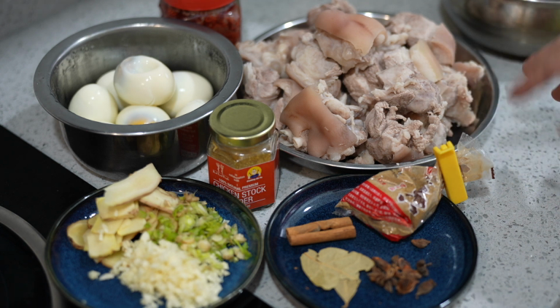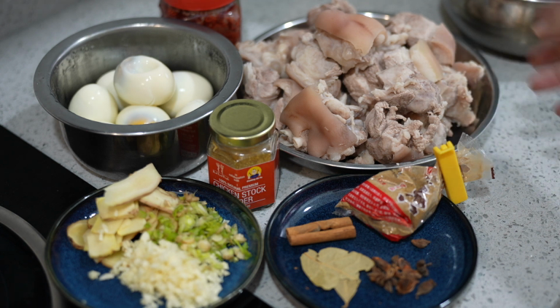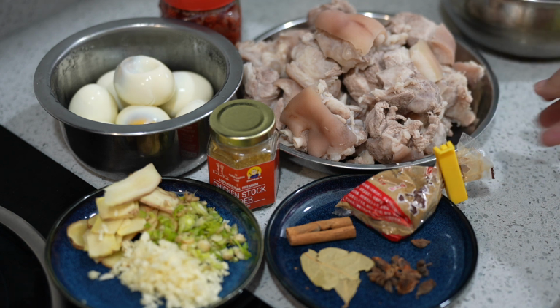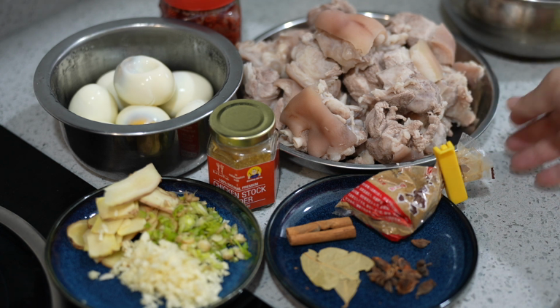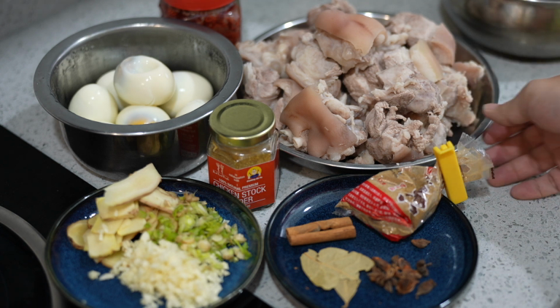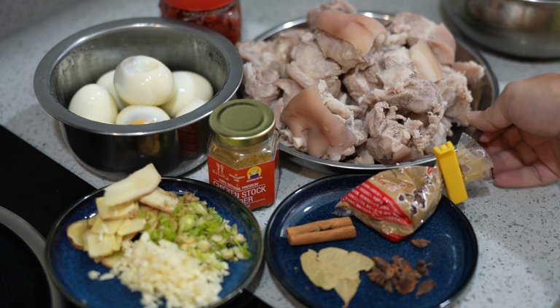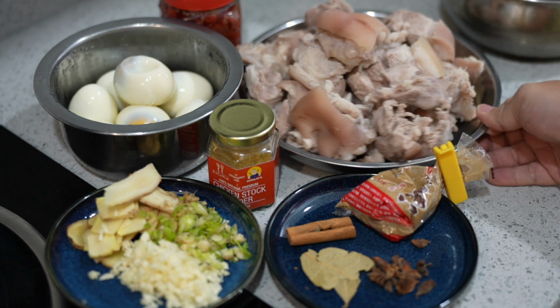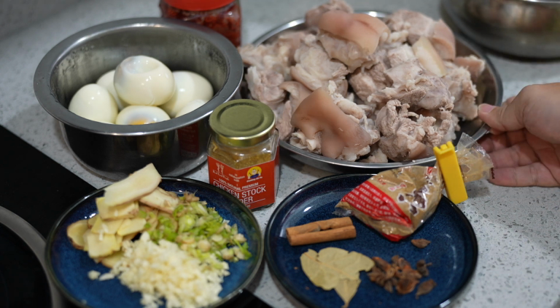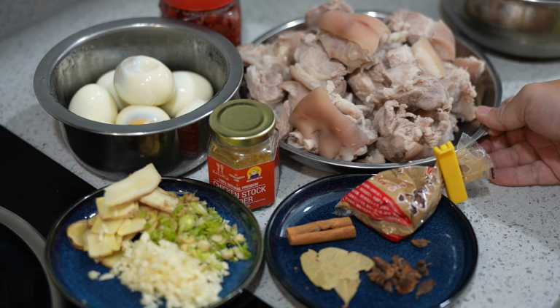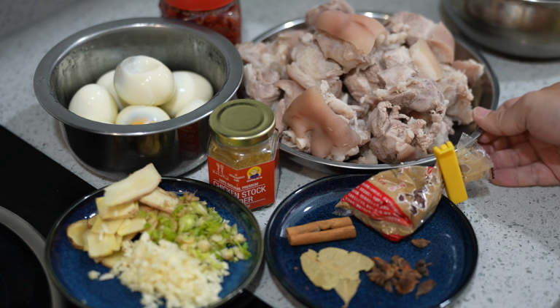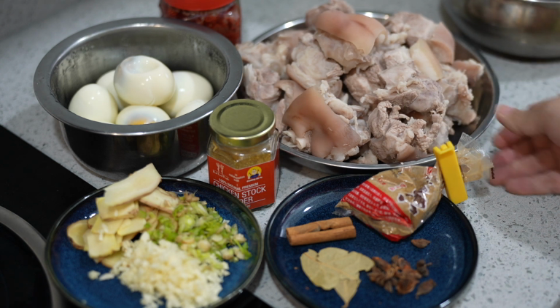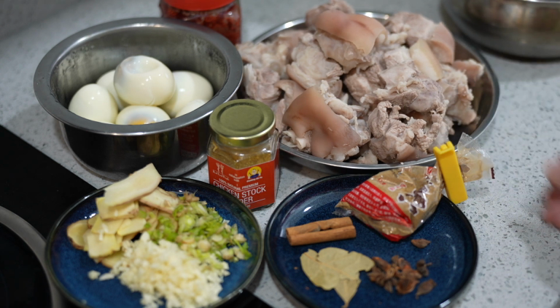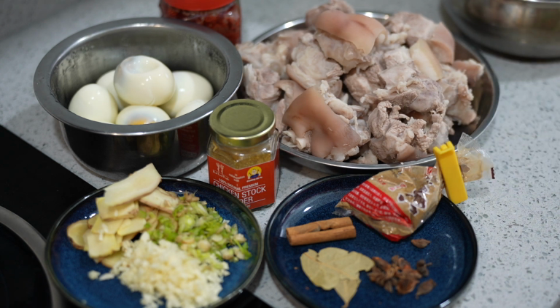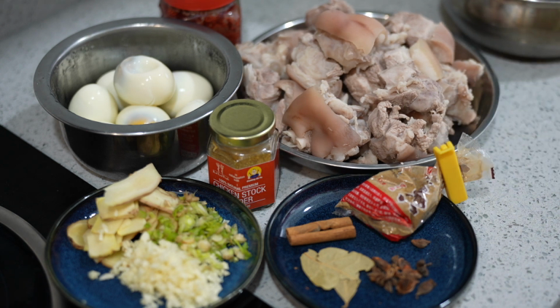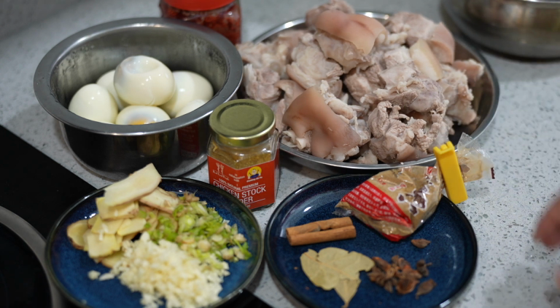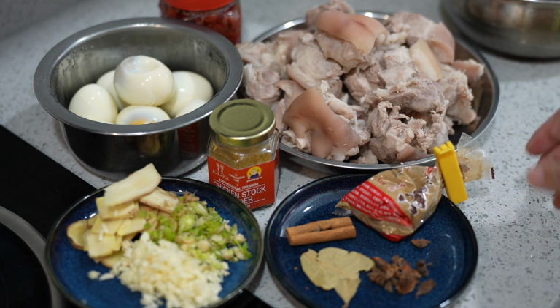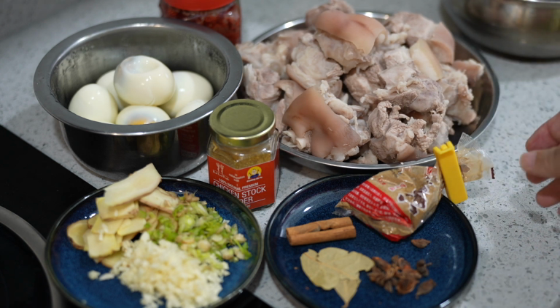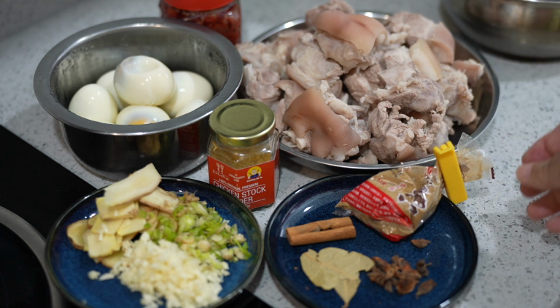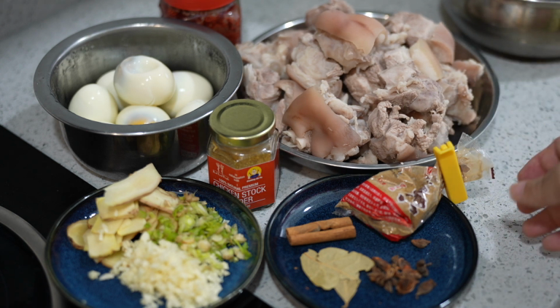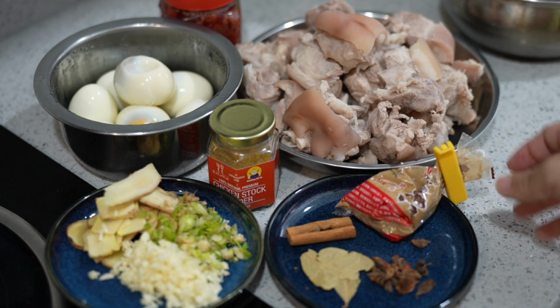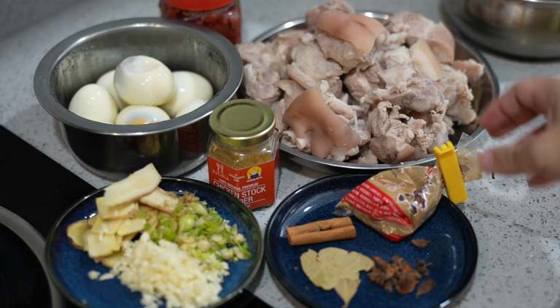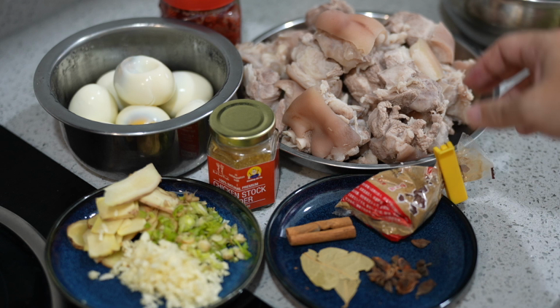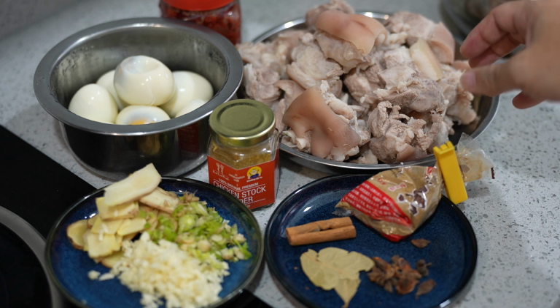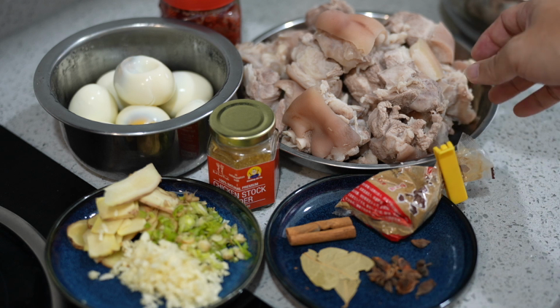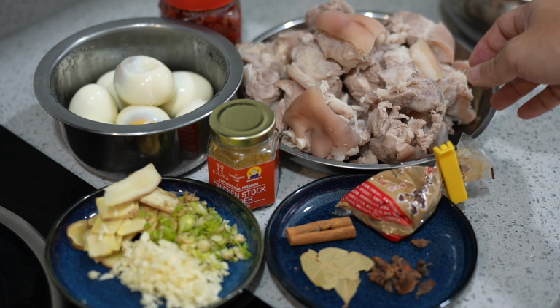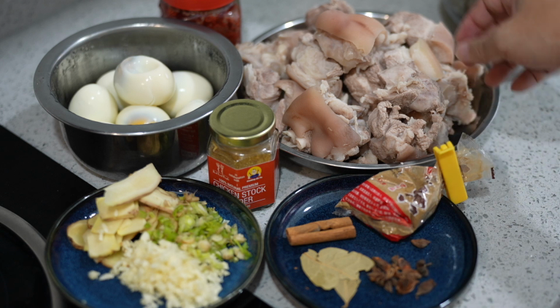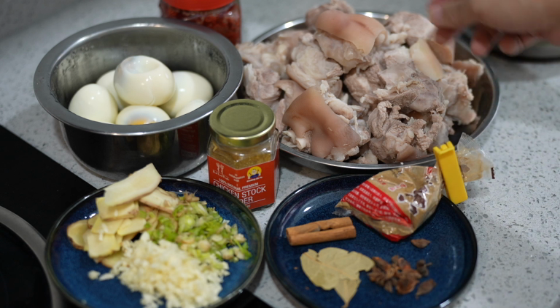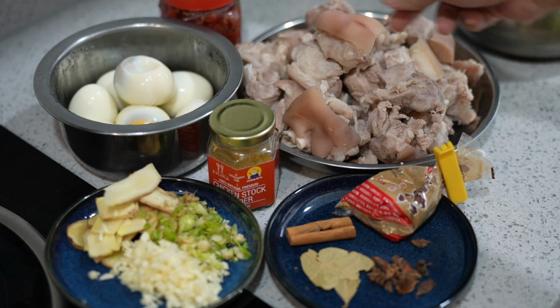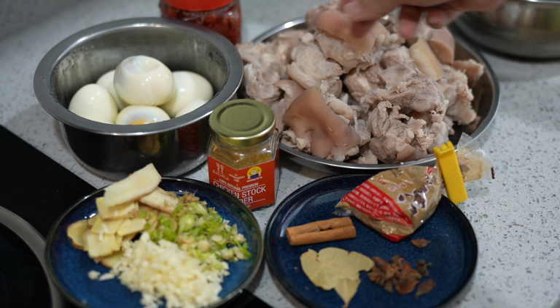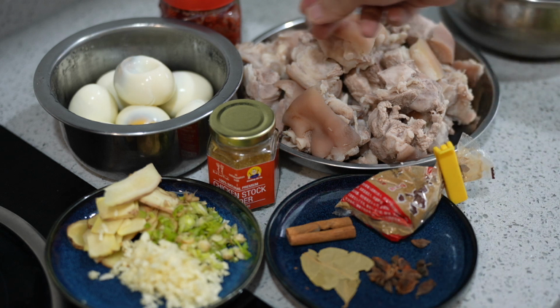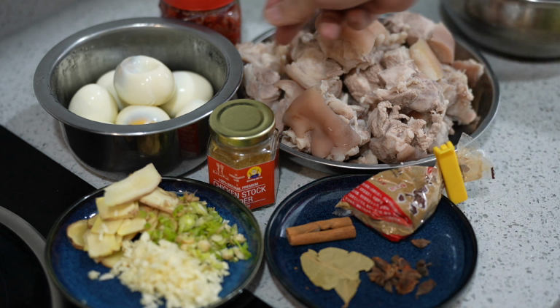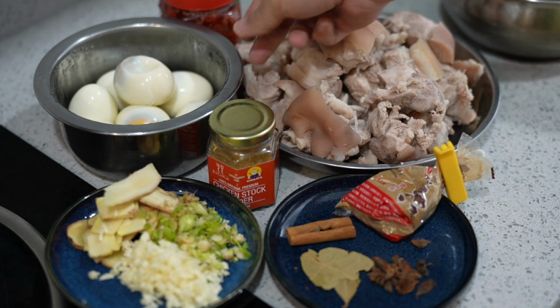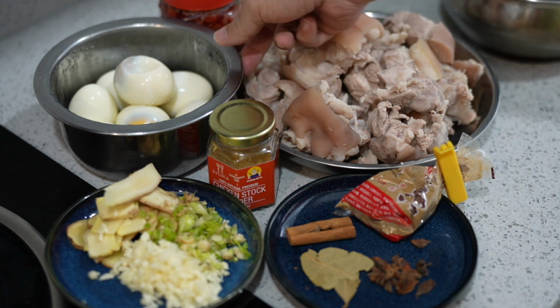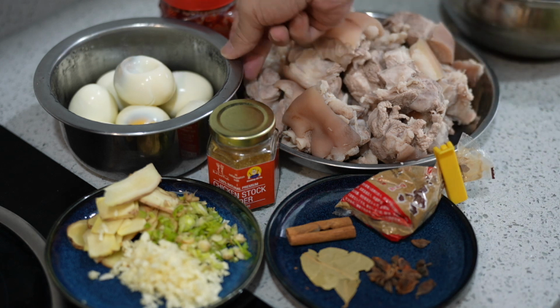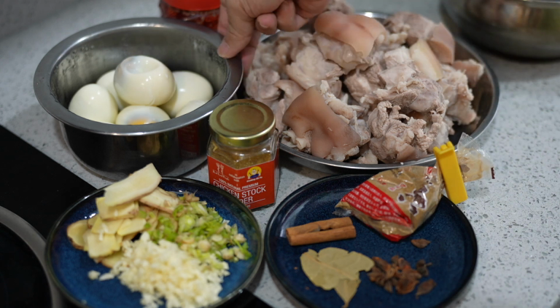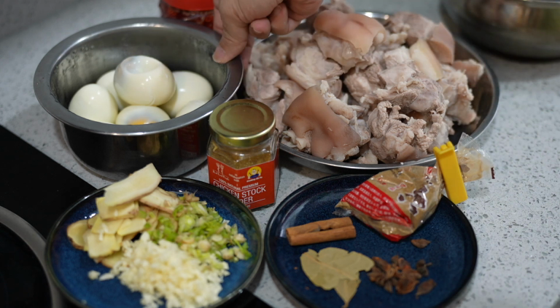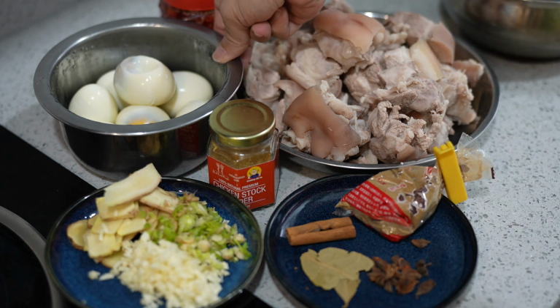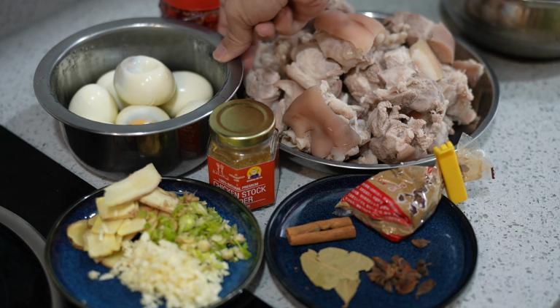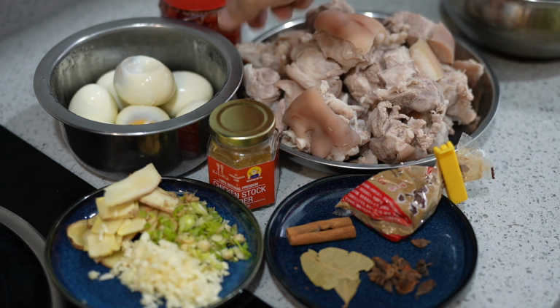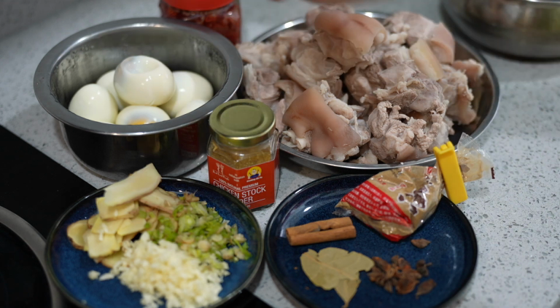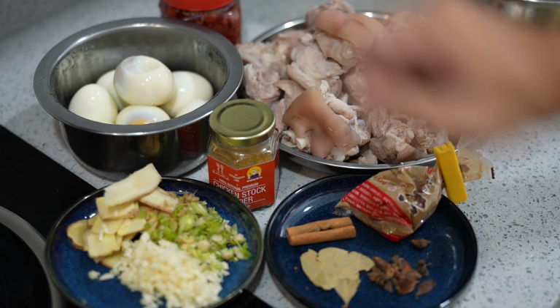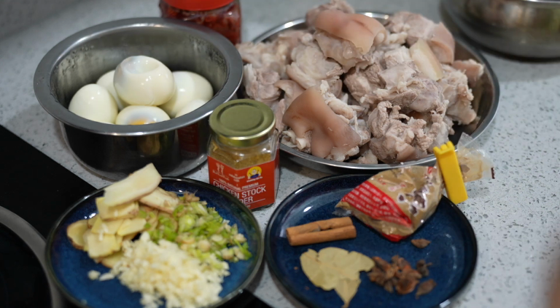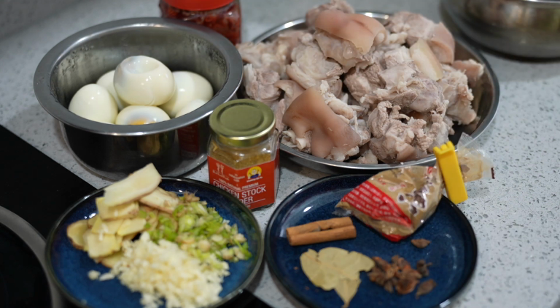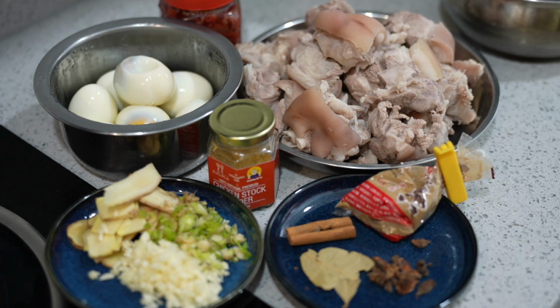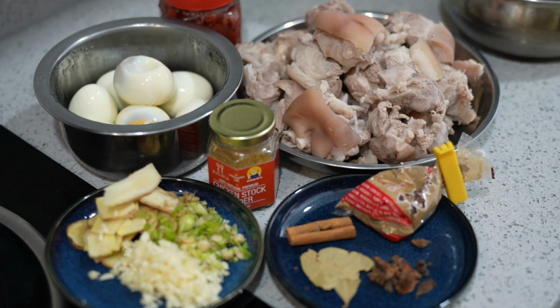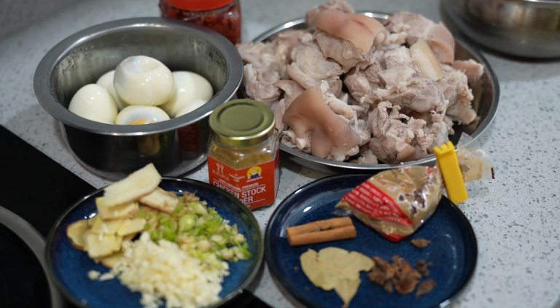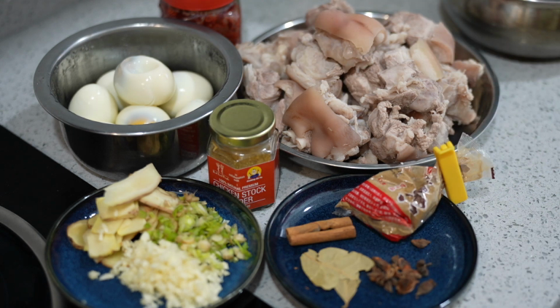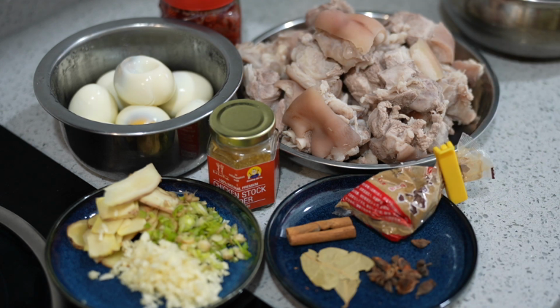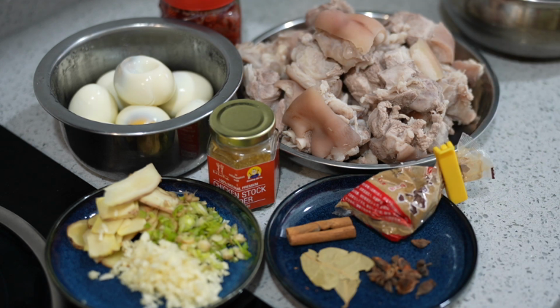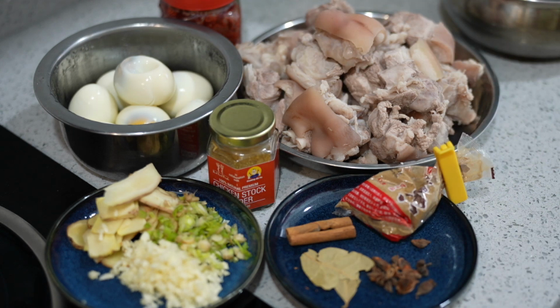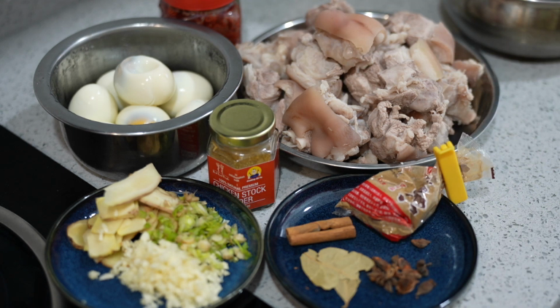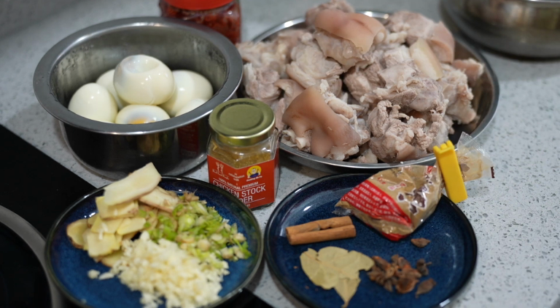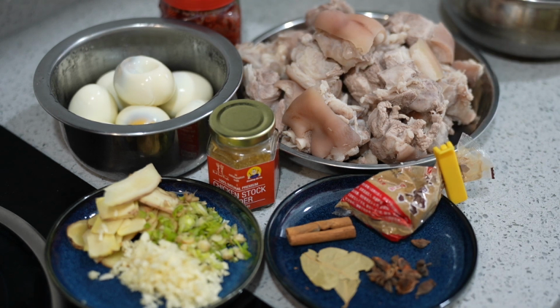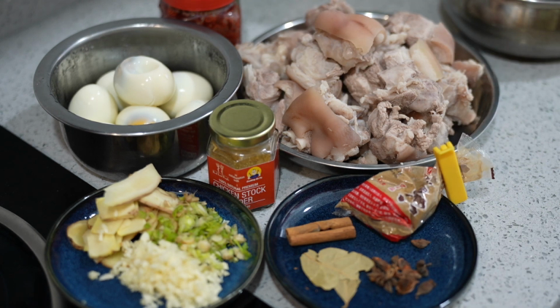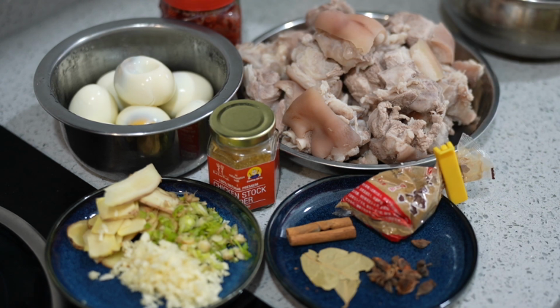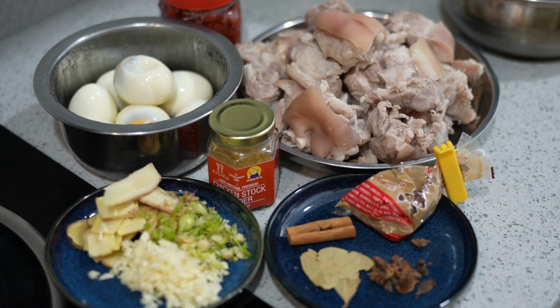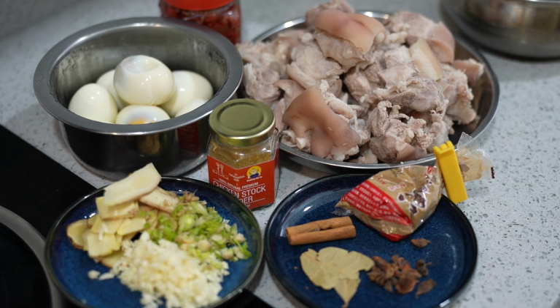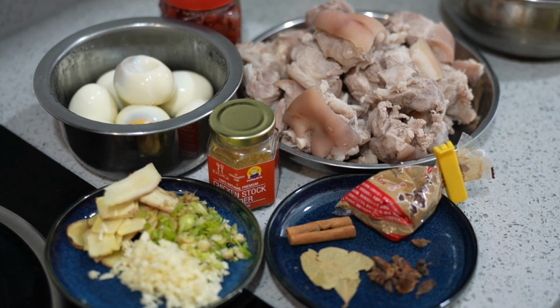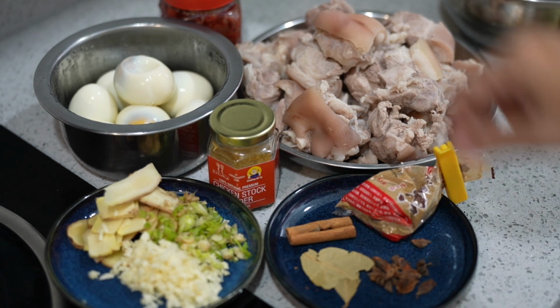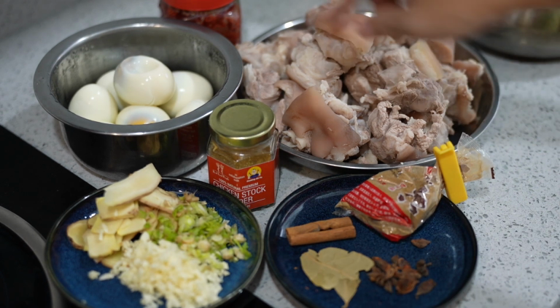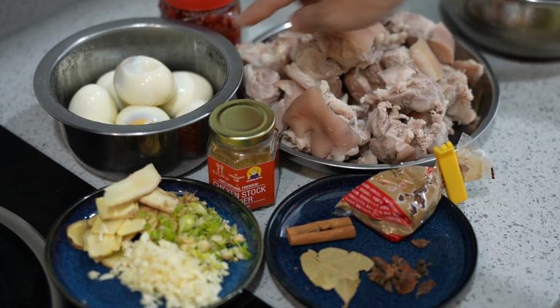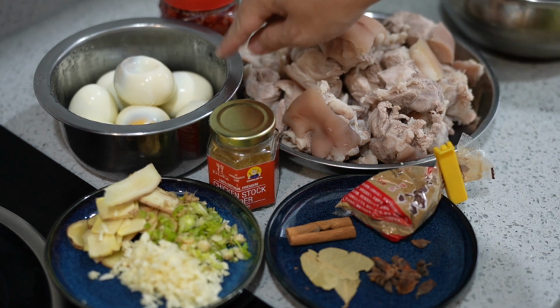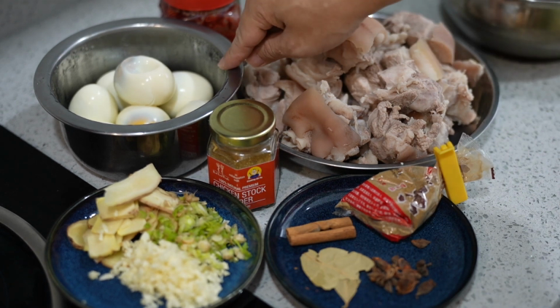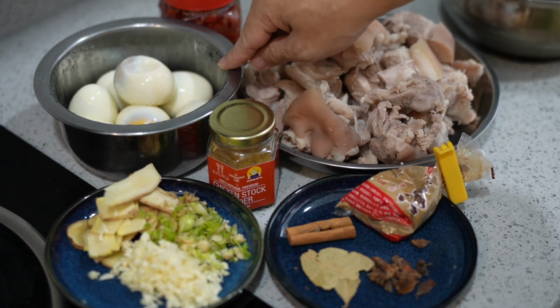It's a mixture. I'm going to add in some eggs as well — we have some eggs here.